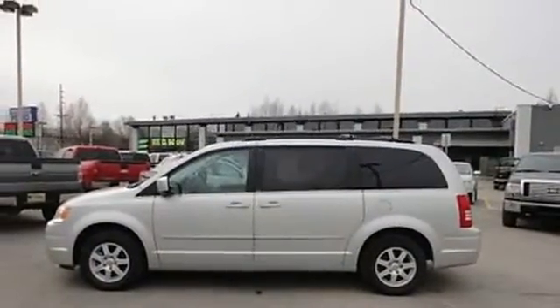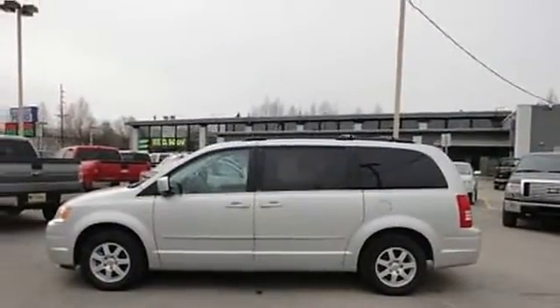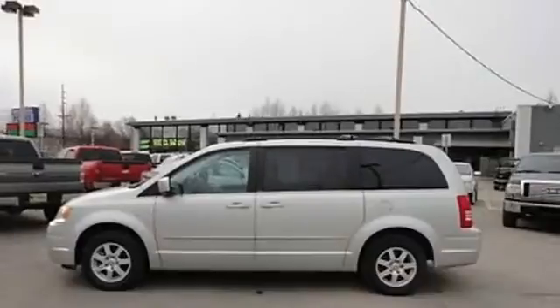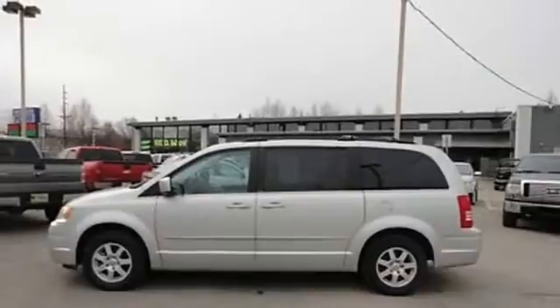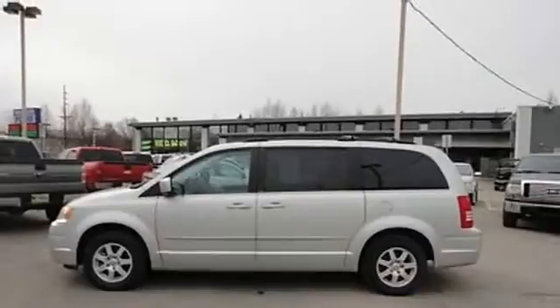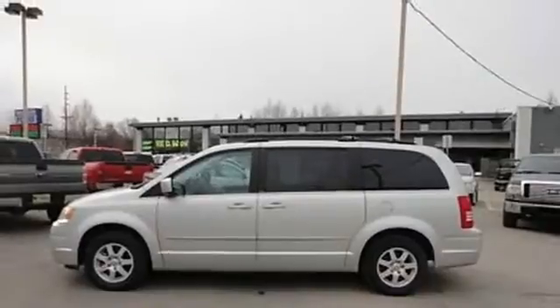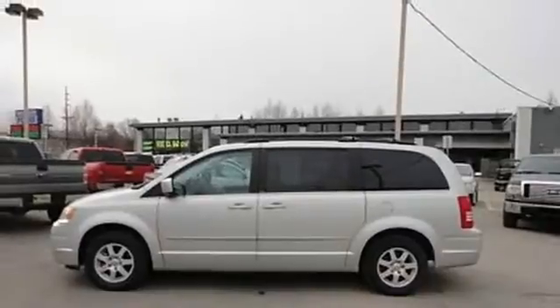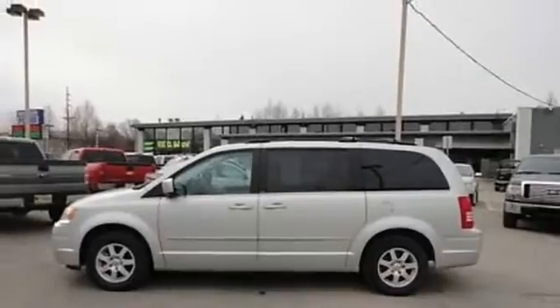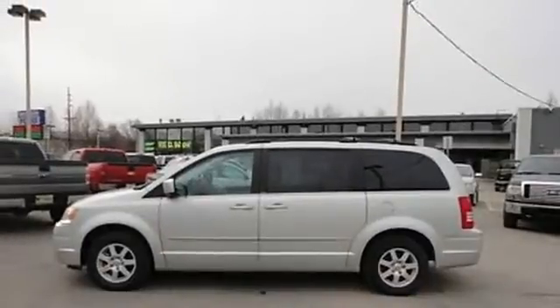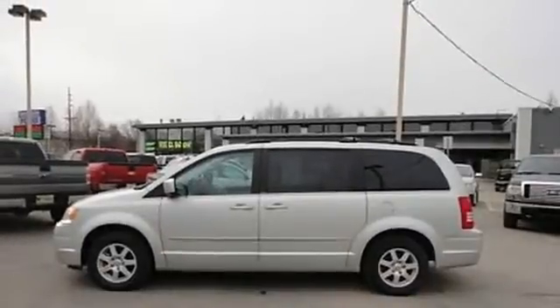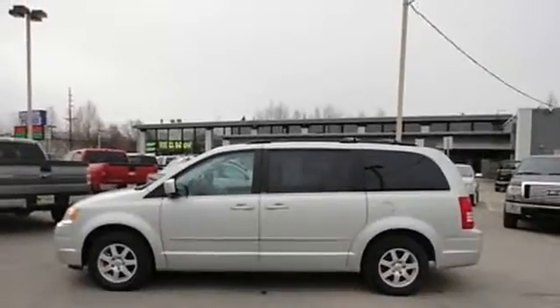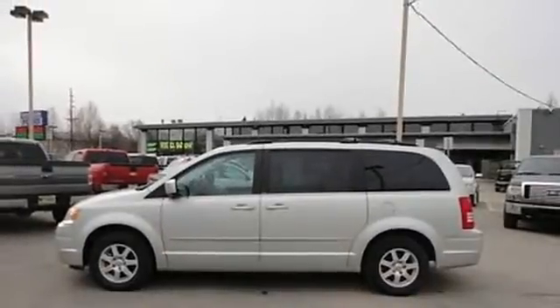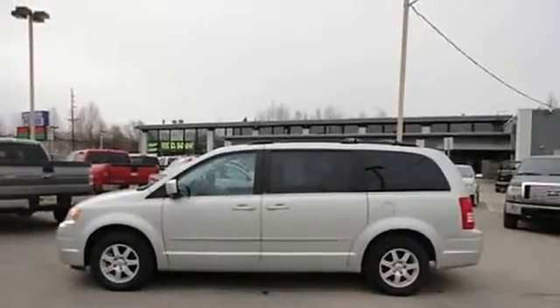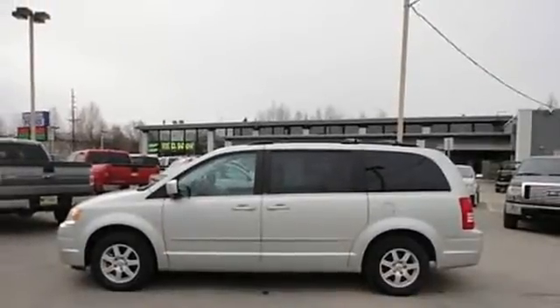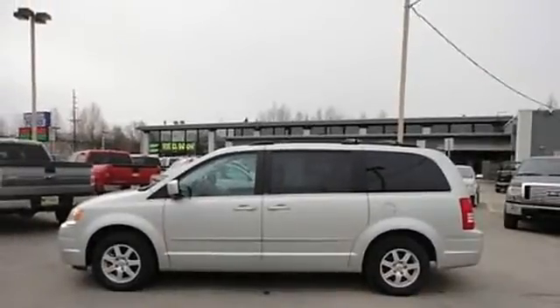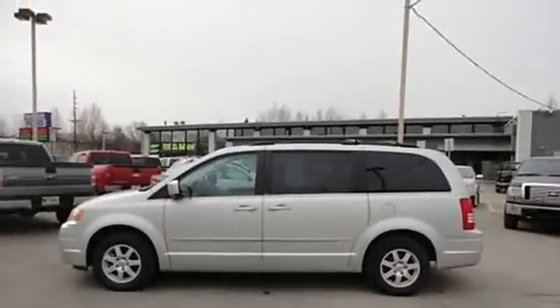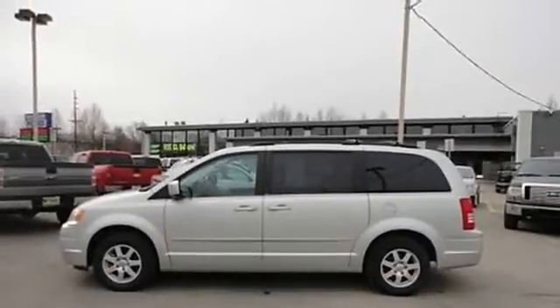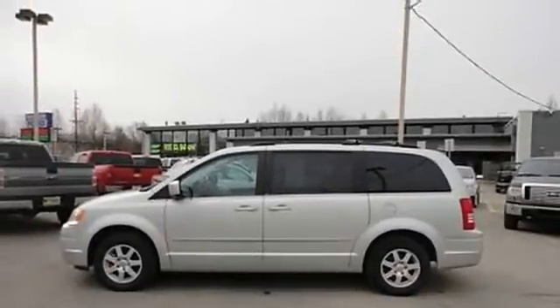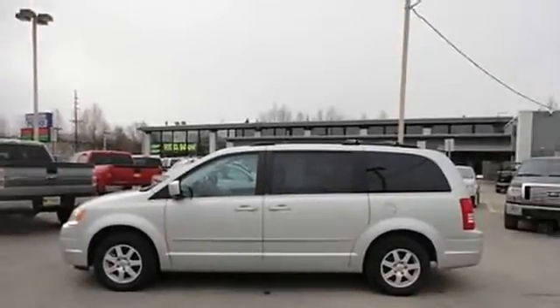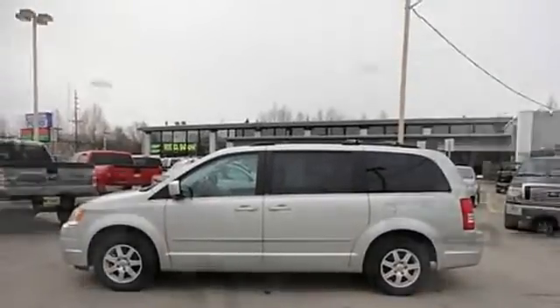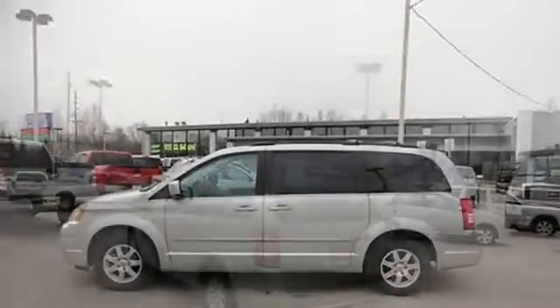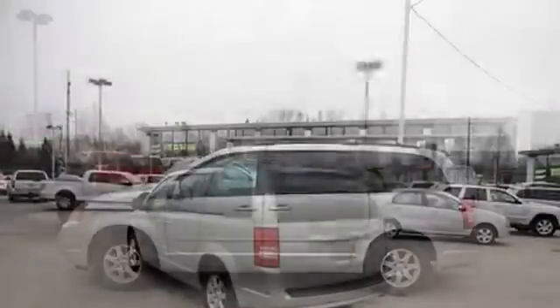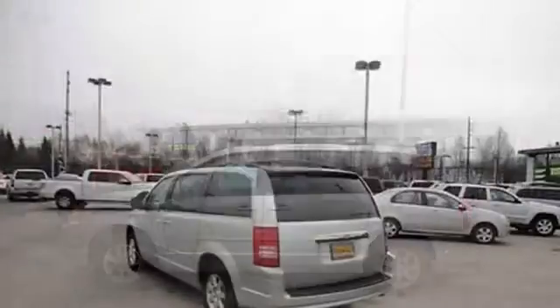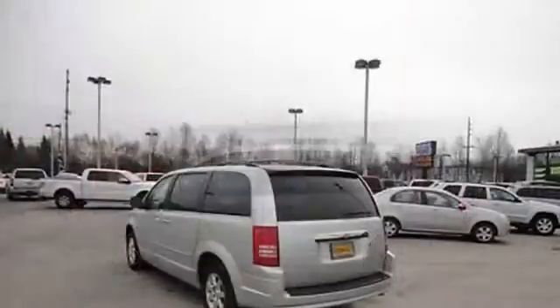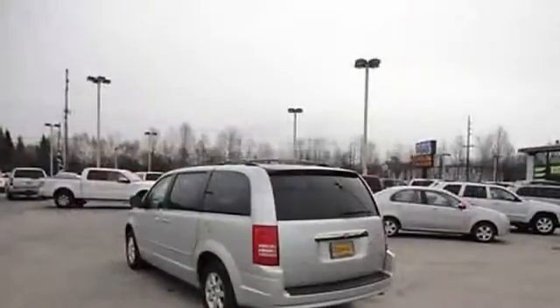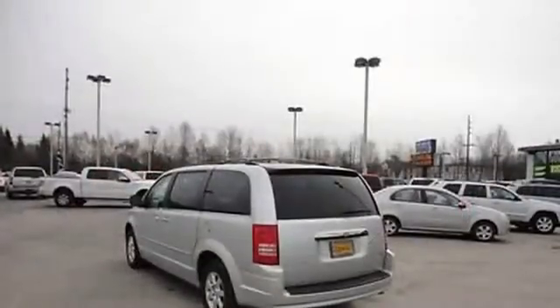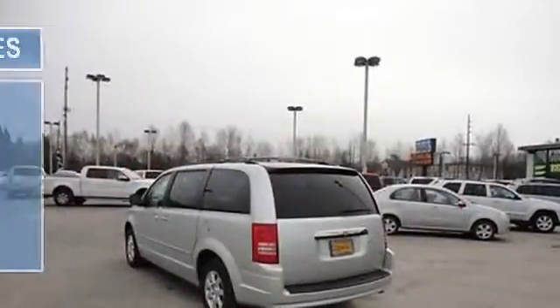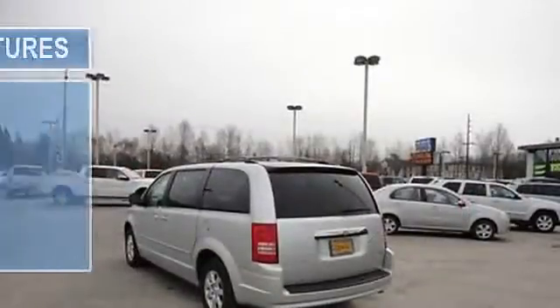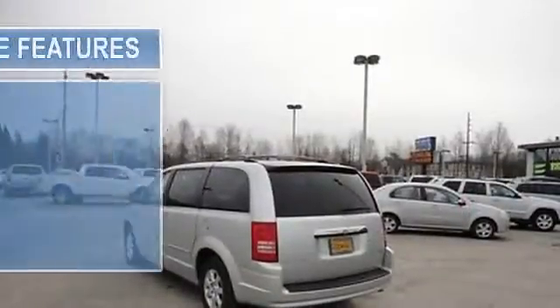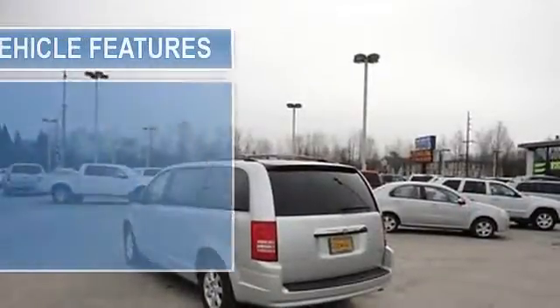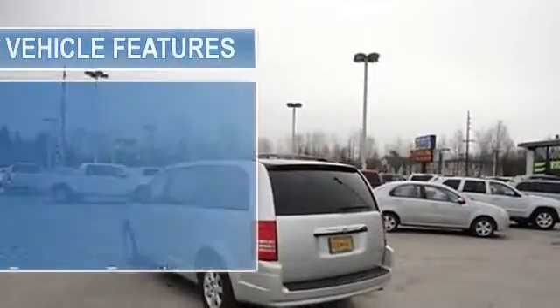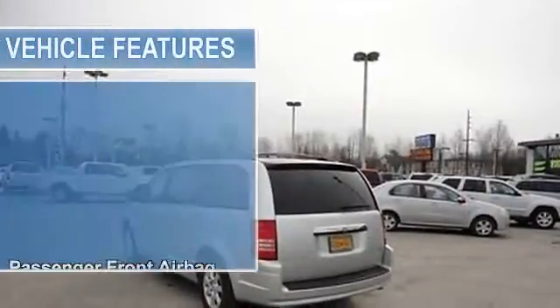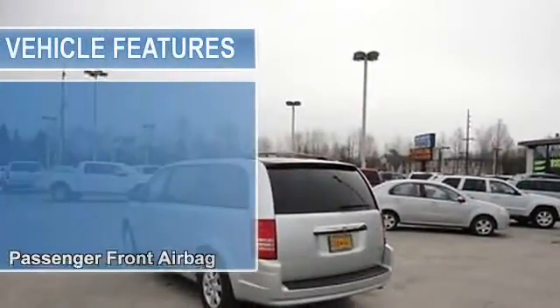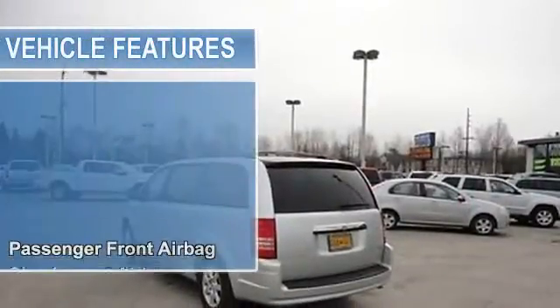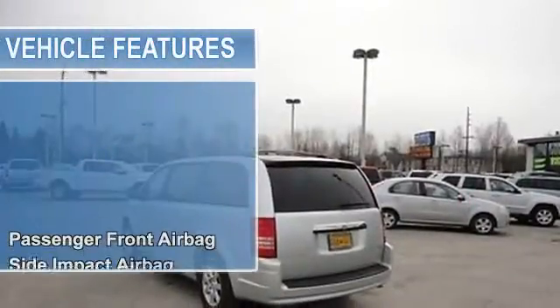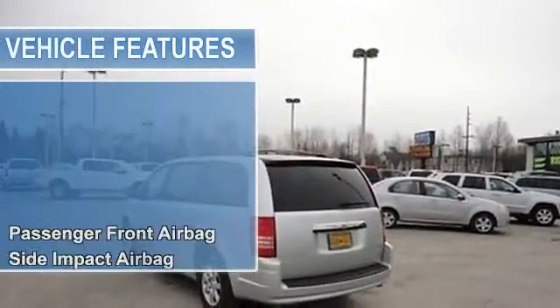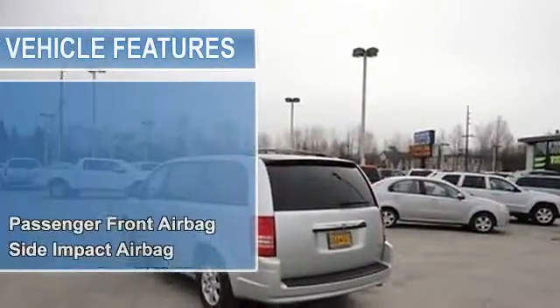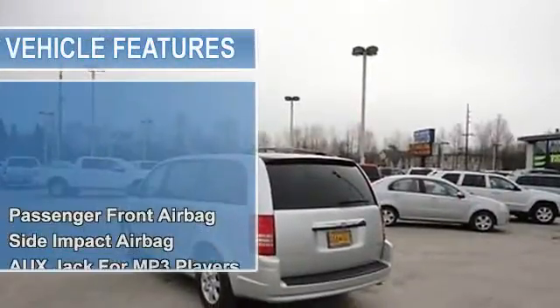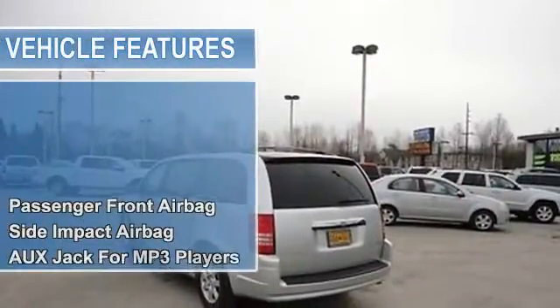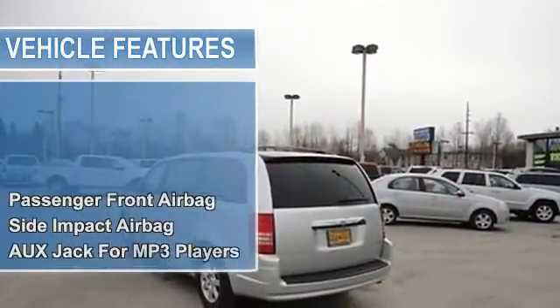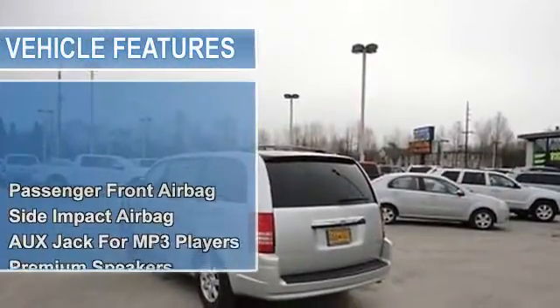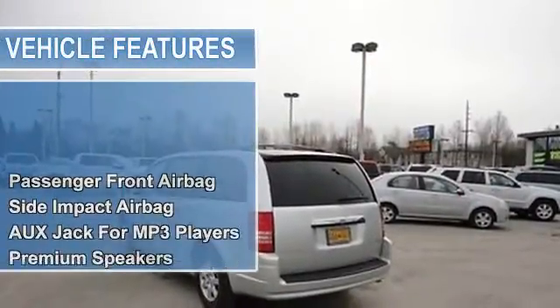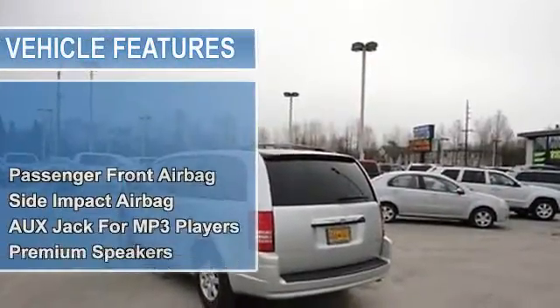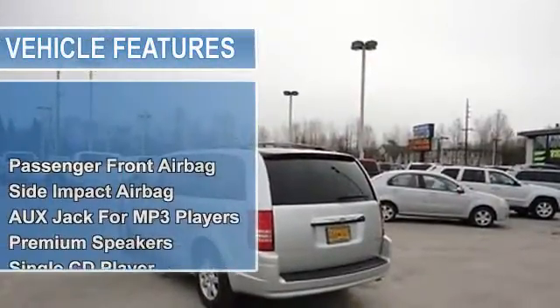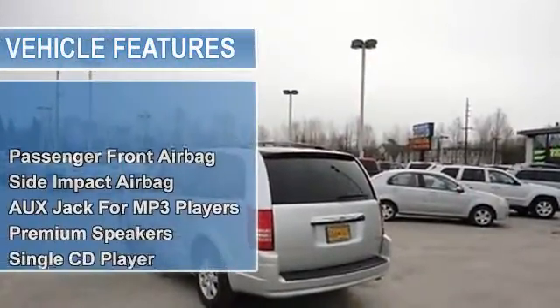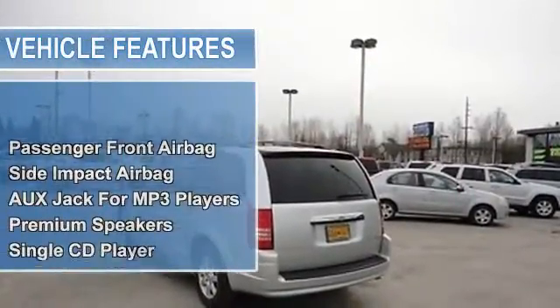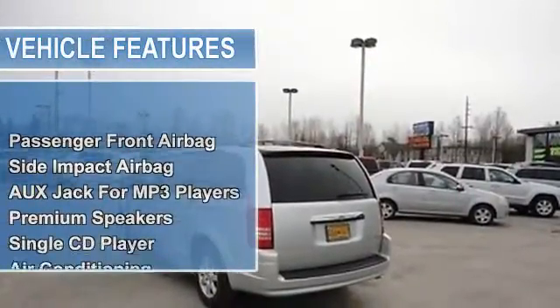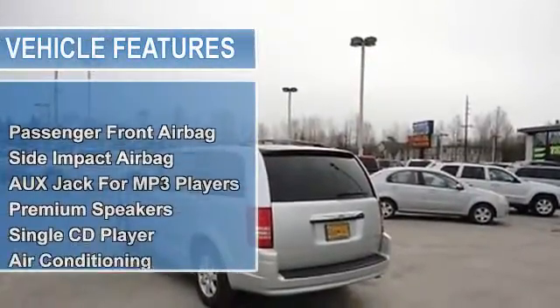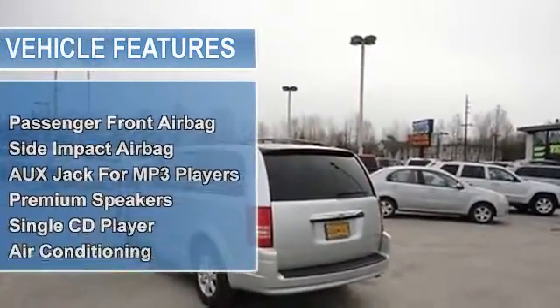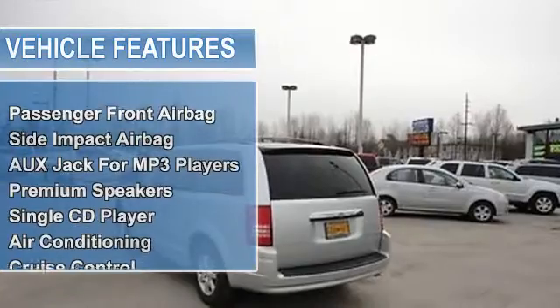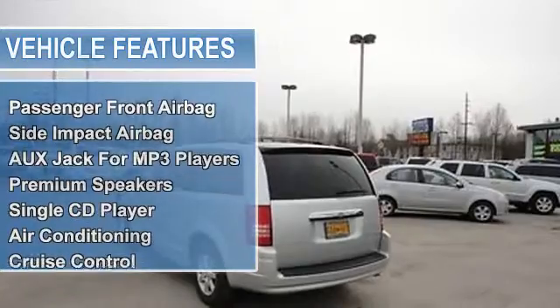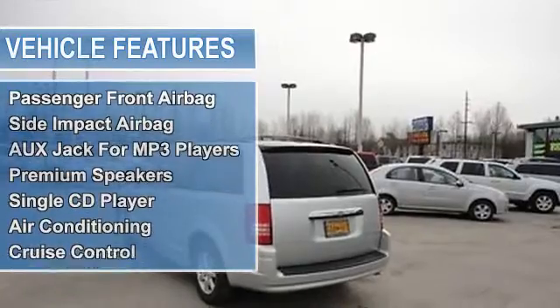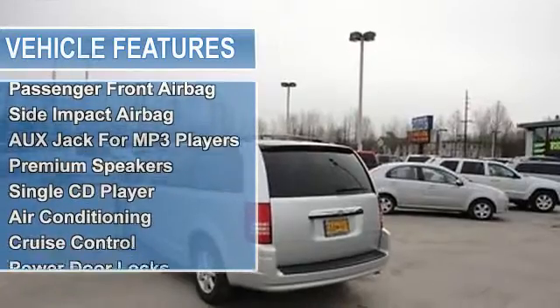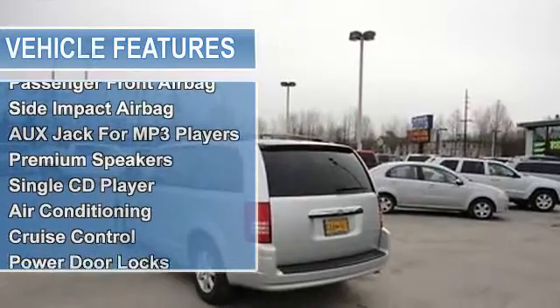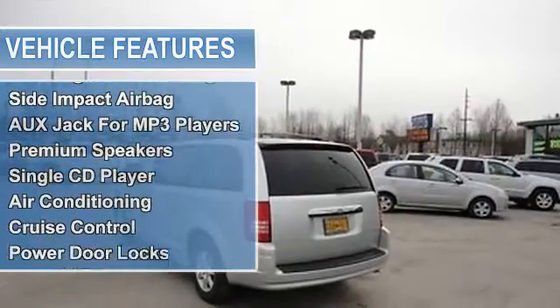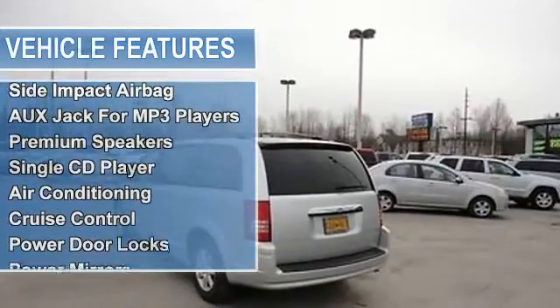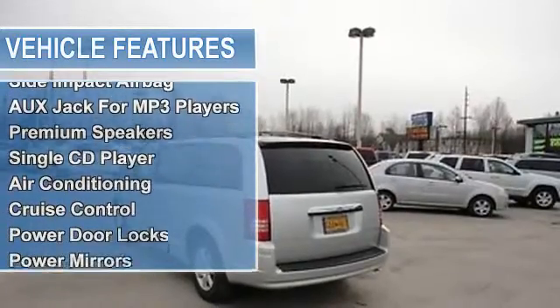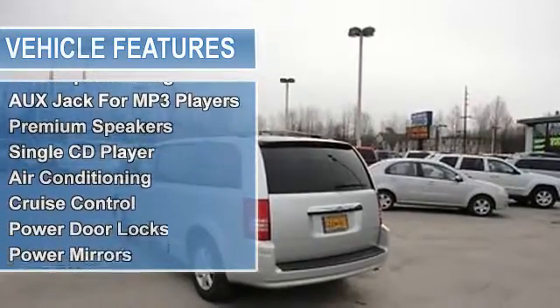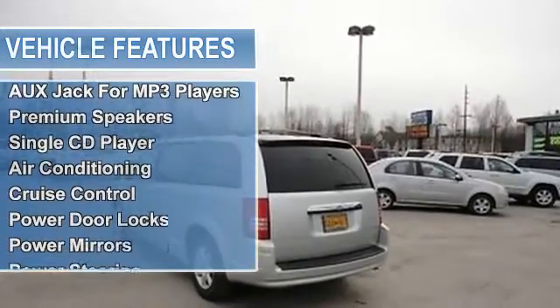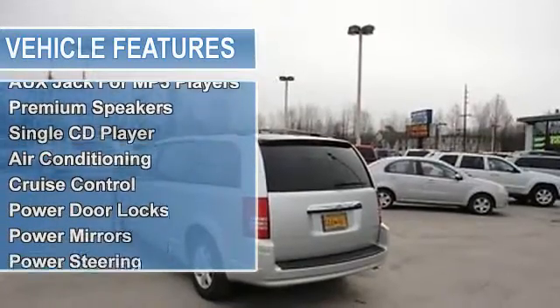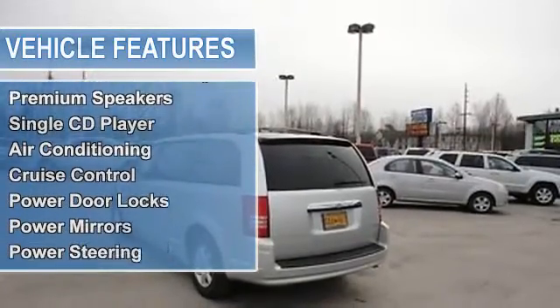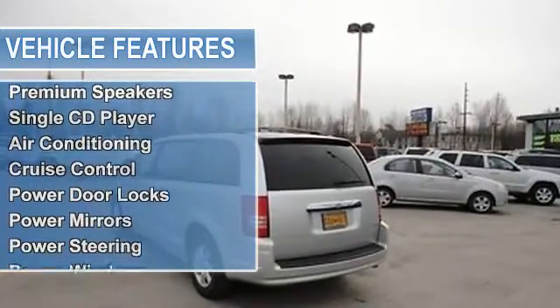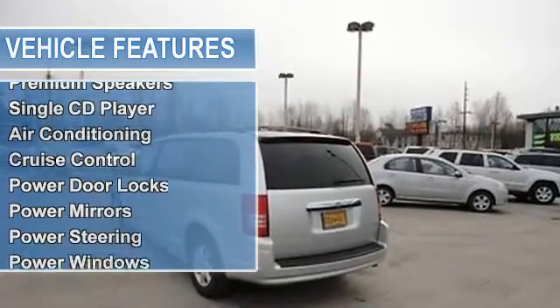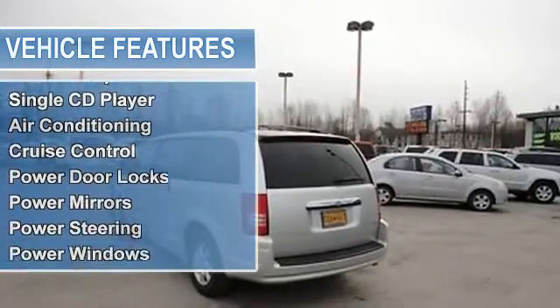Auxiliary jack for MP3 players, premium speakers, single CD player, air conditioning, cruise control.